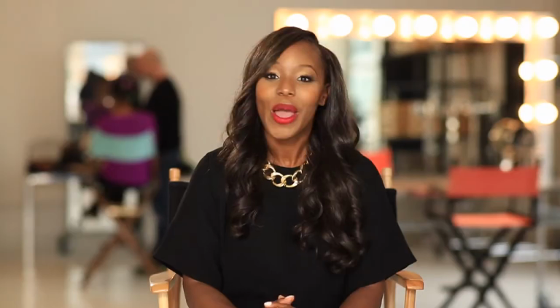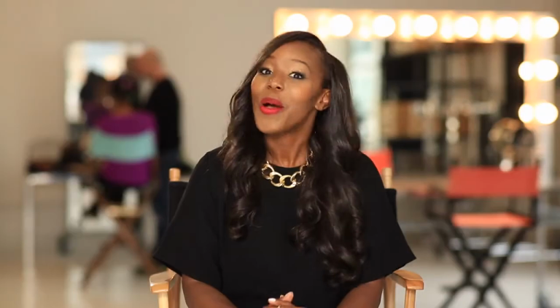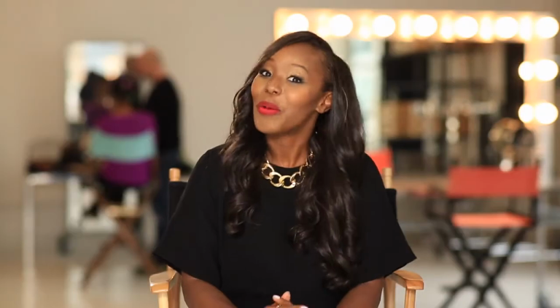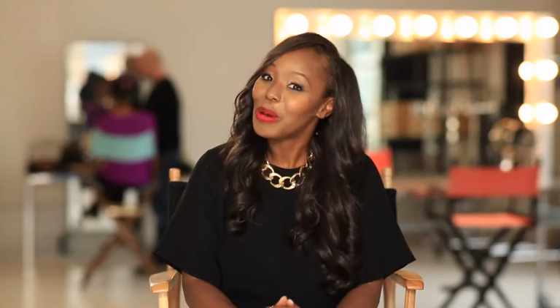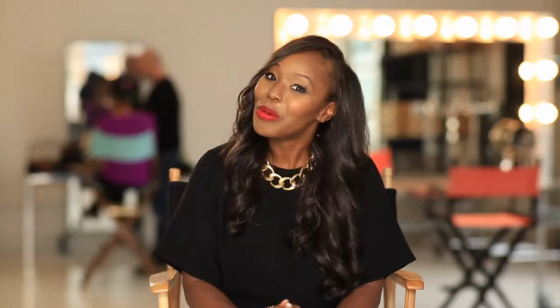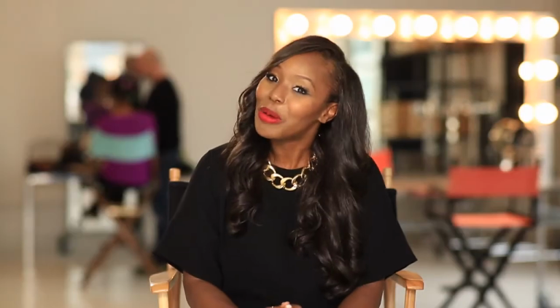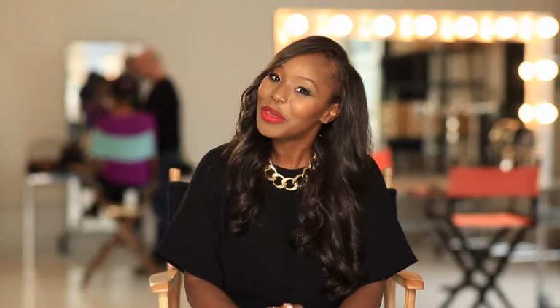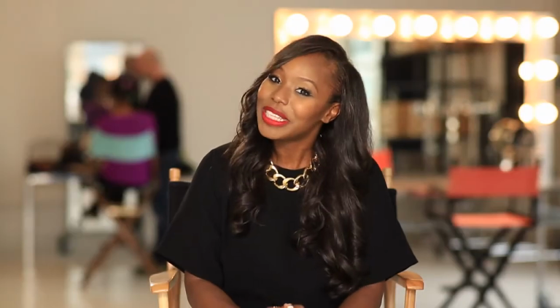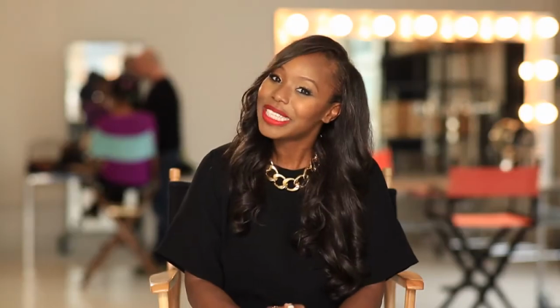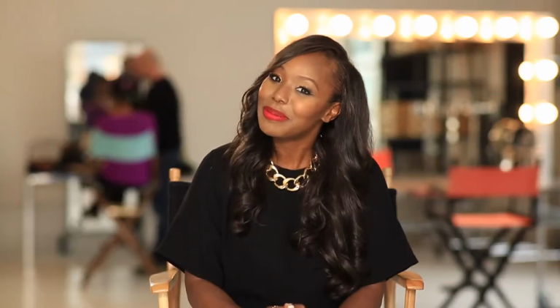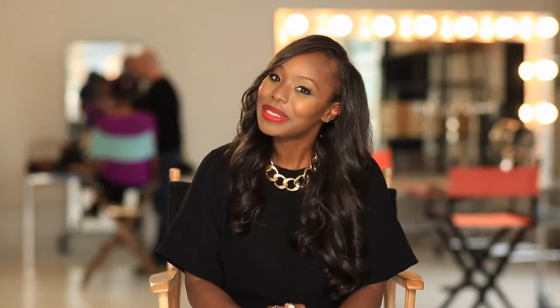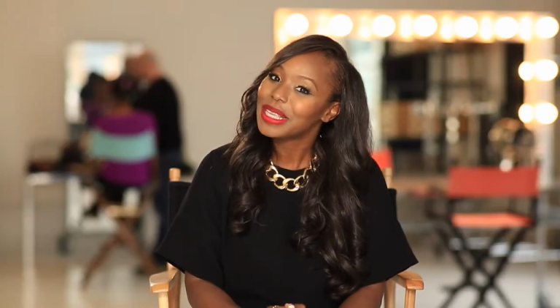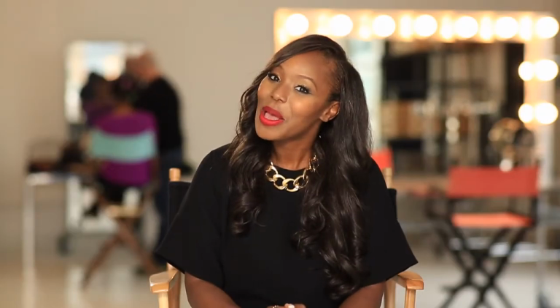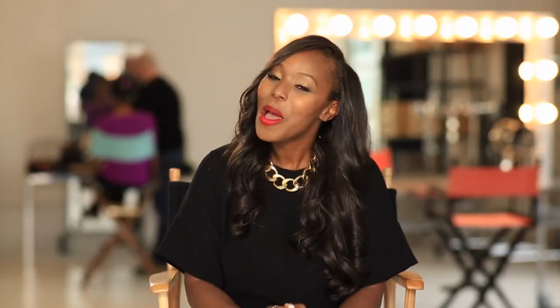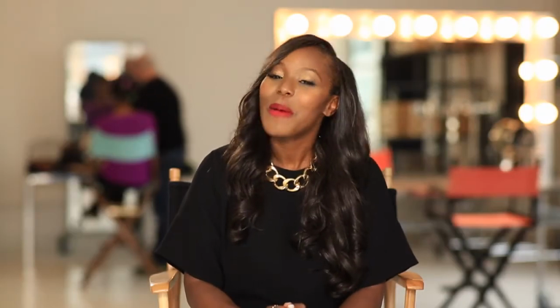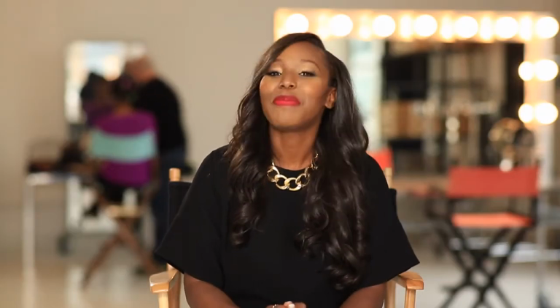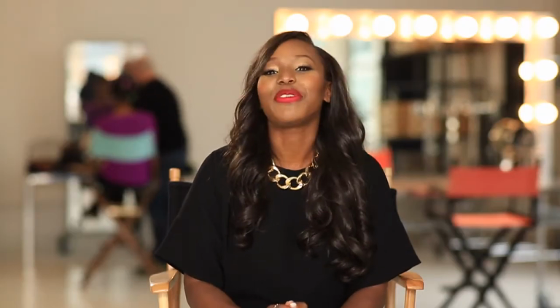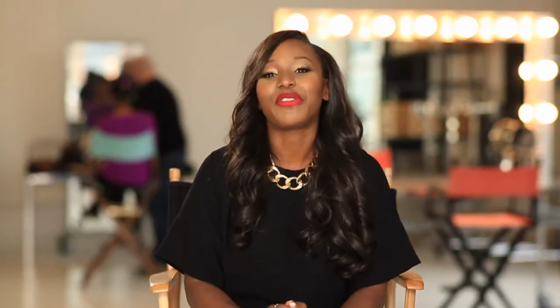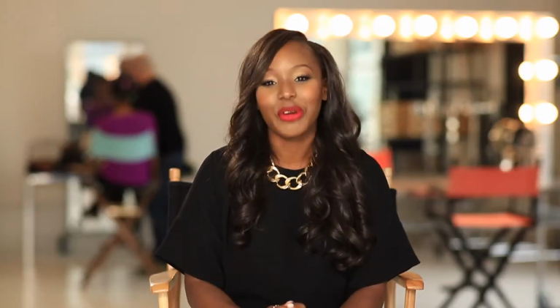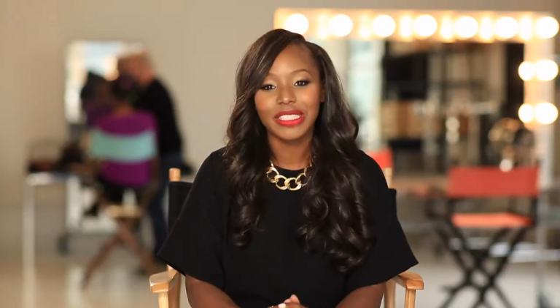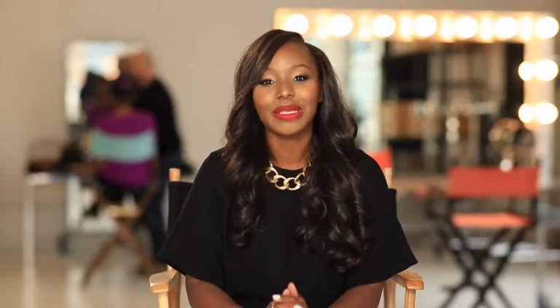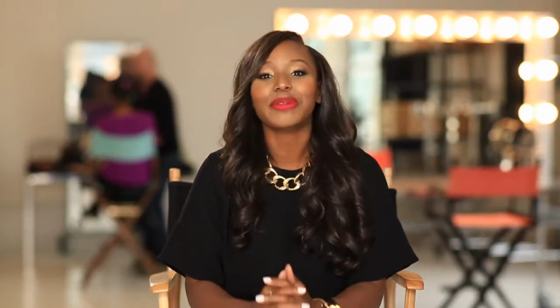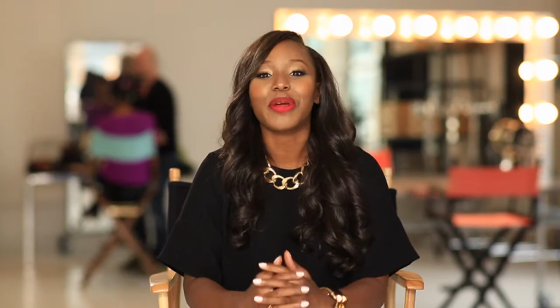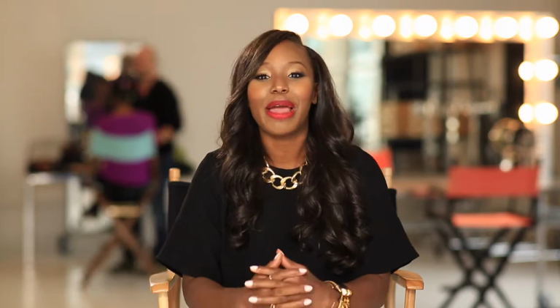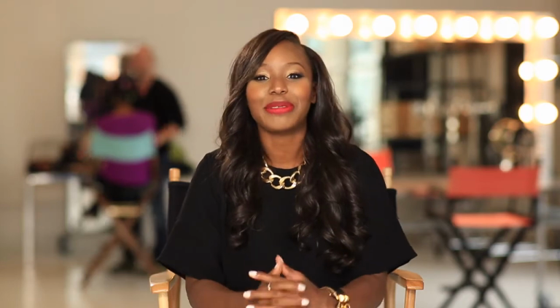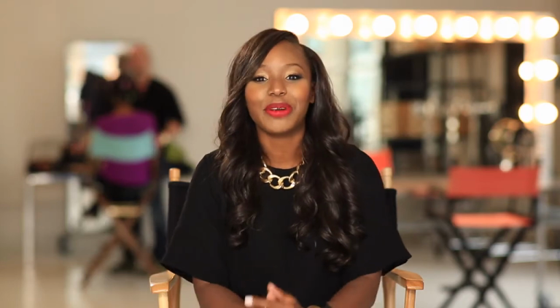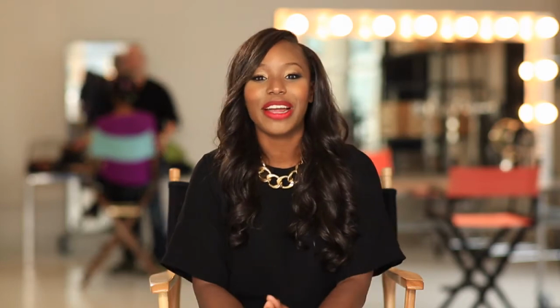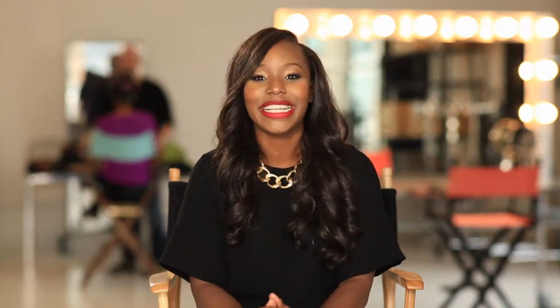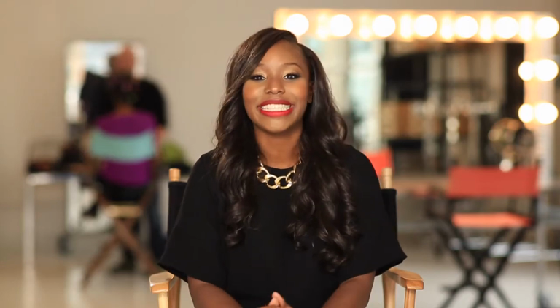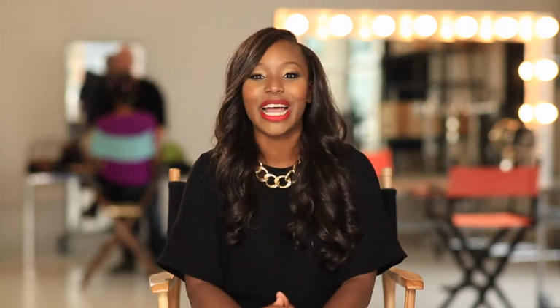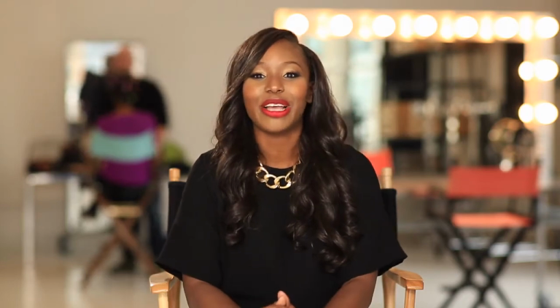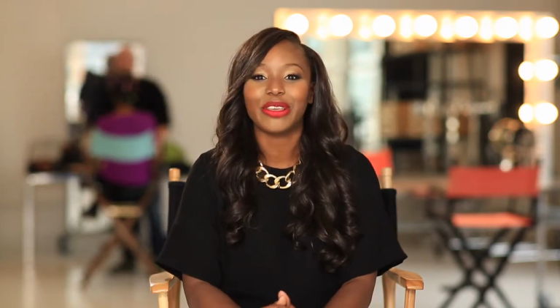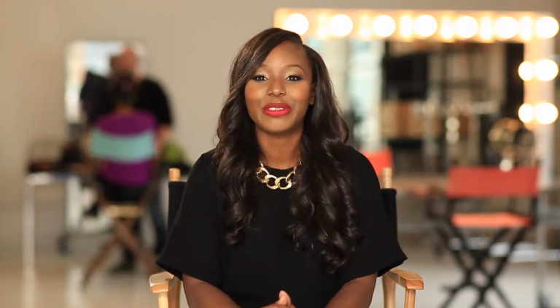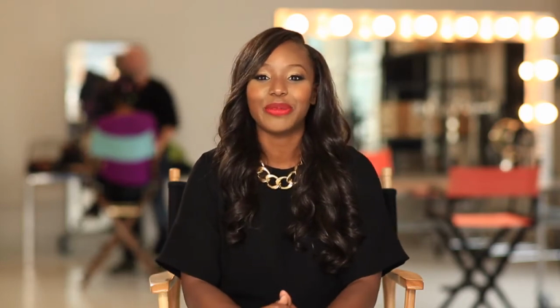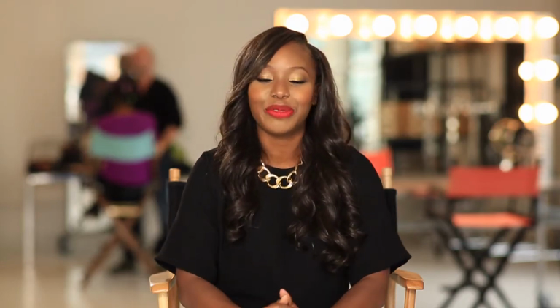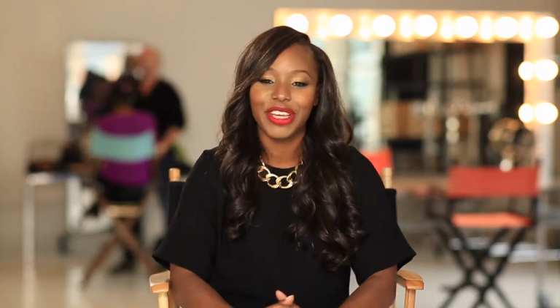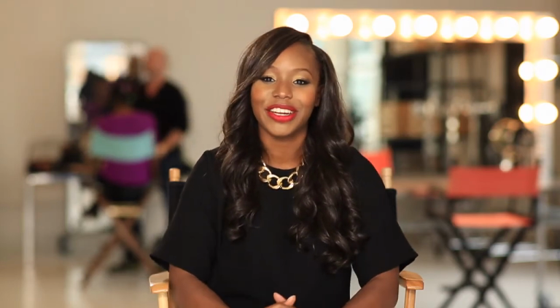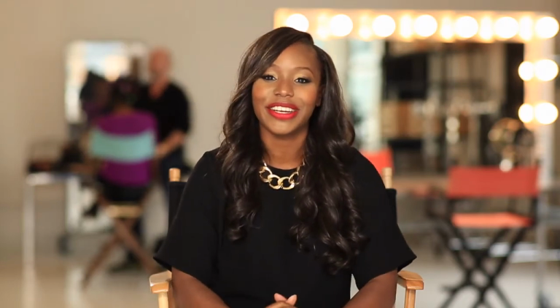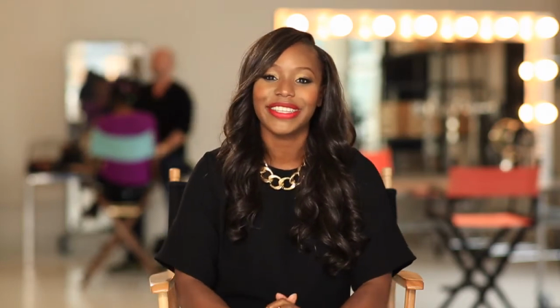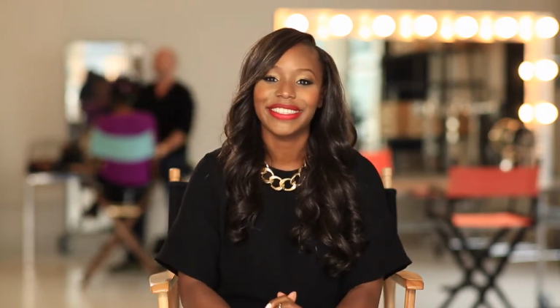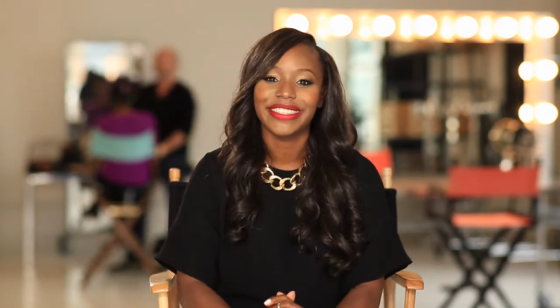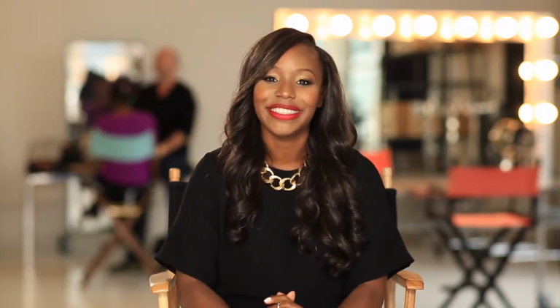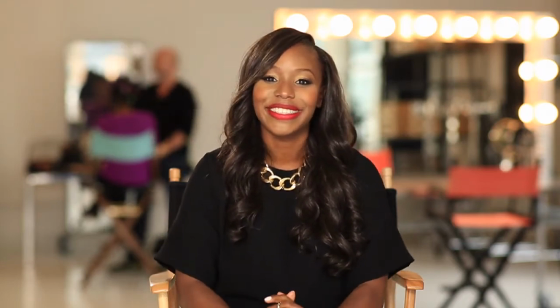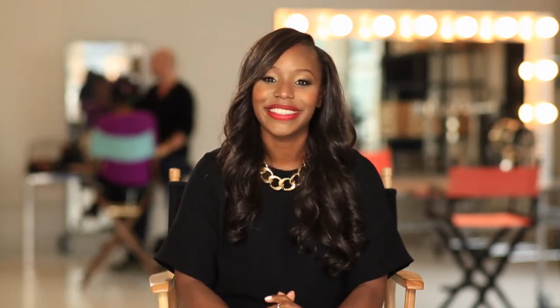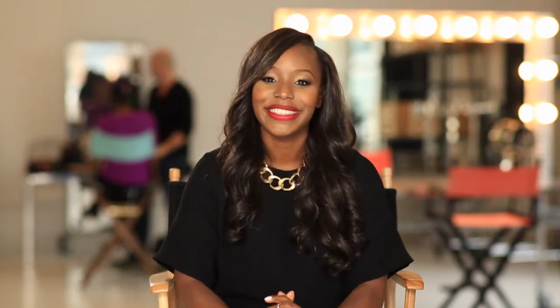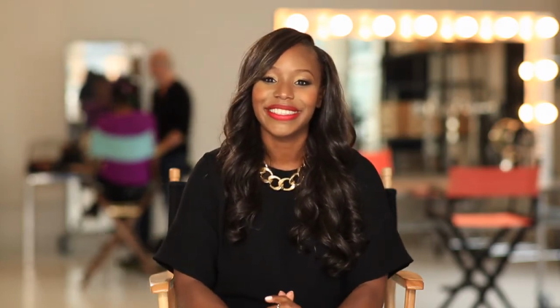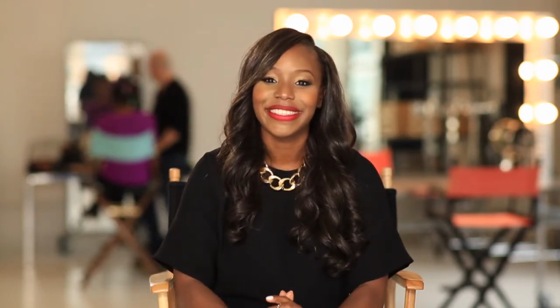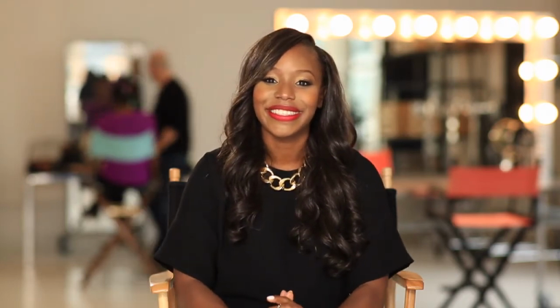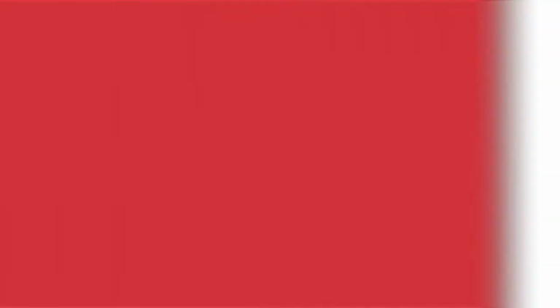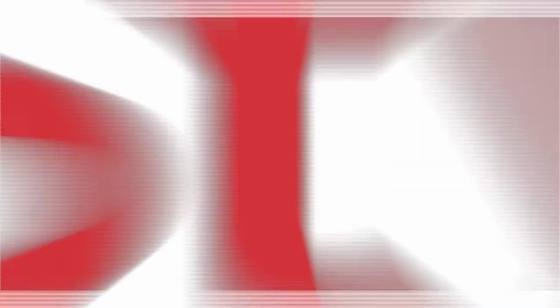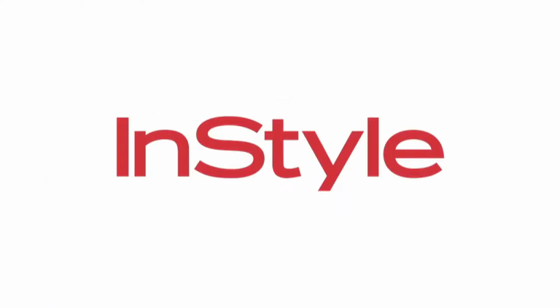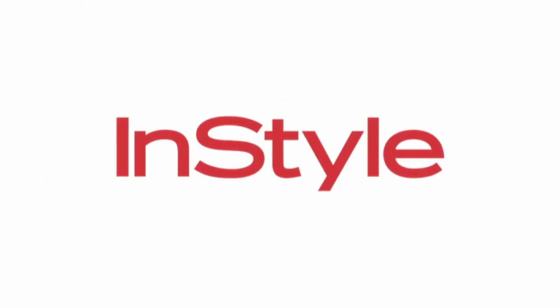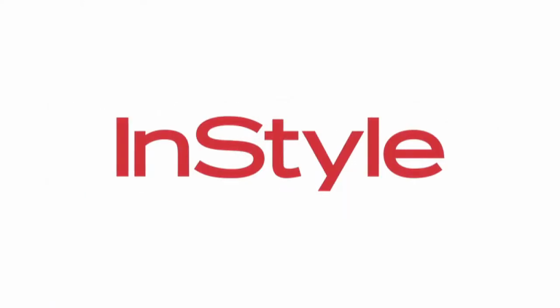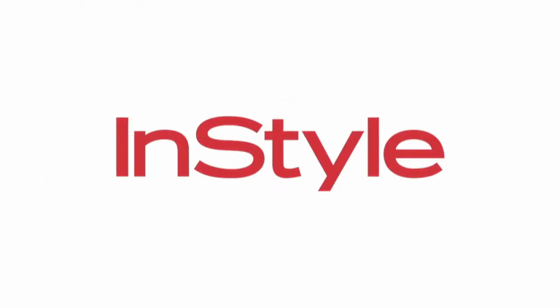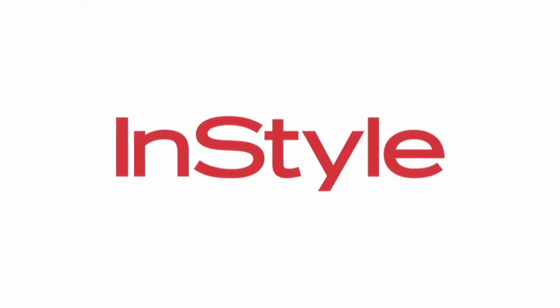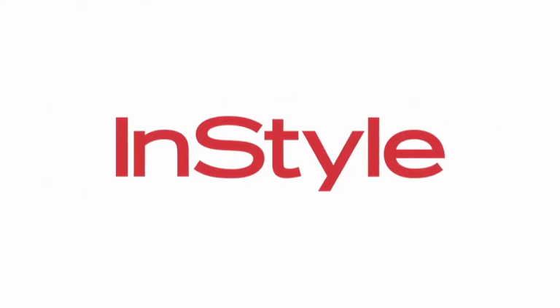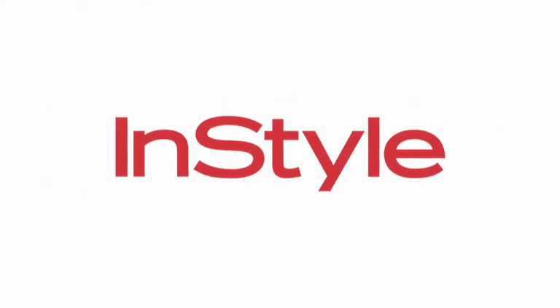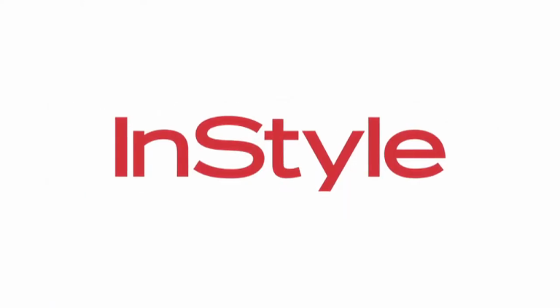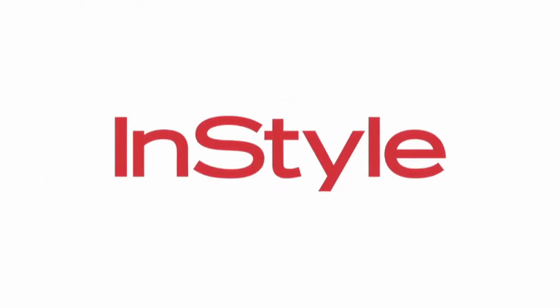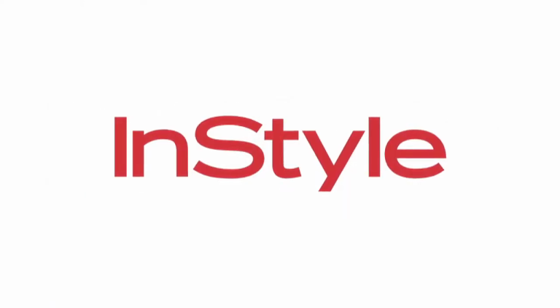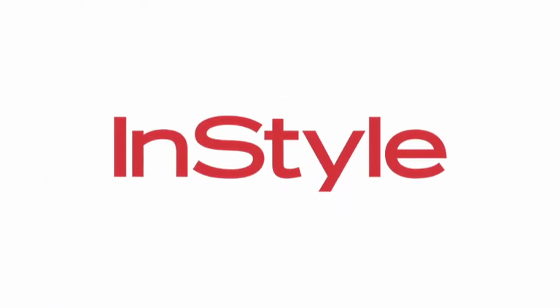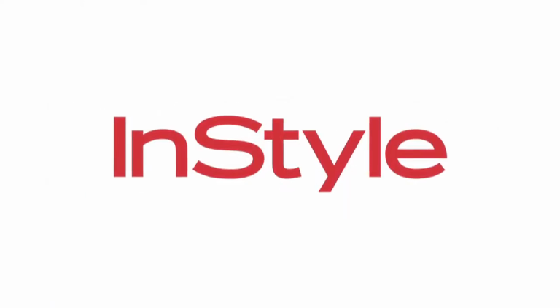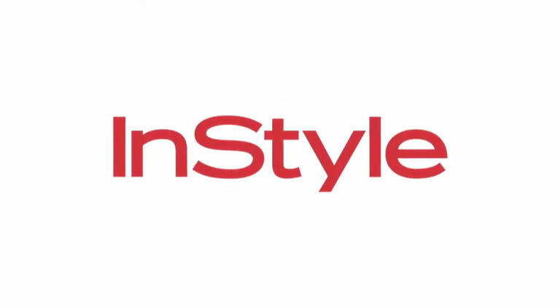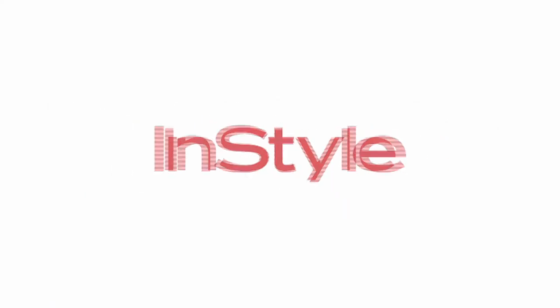Want more beauty tips? Be sure to subscribe to our InStyle YouTube channel. Thank you so much for watching. I'll see you next time.